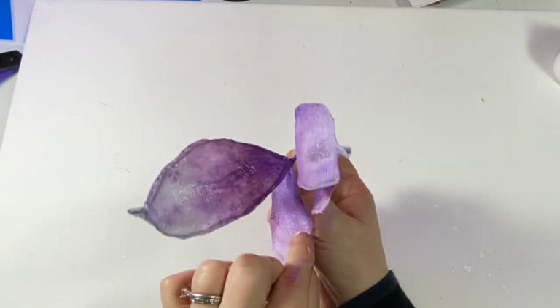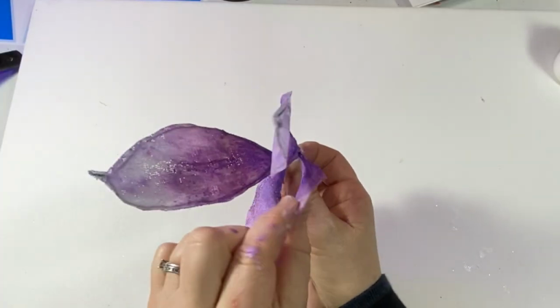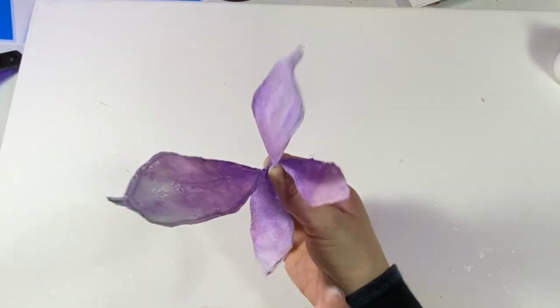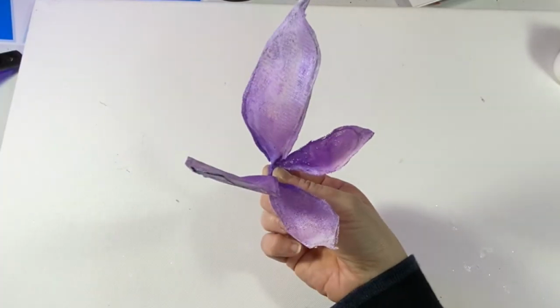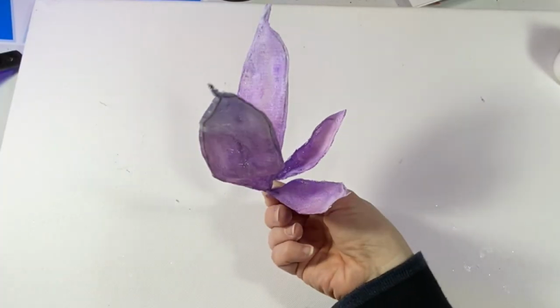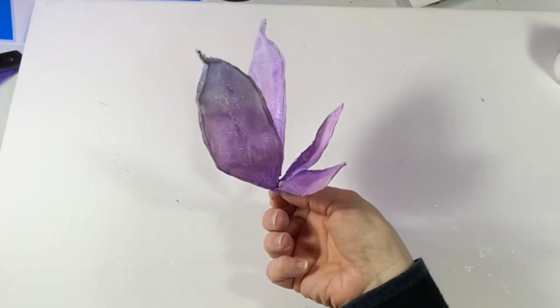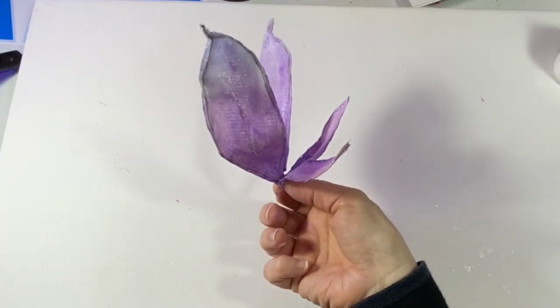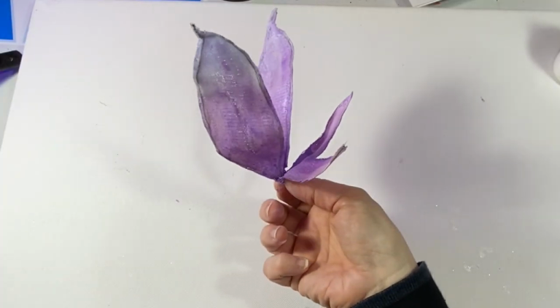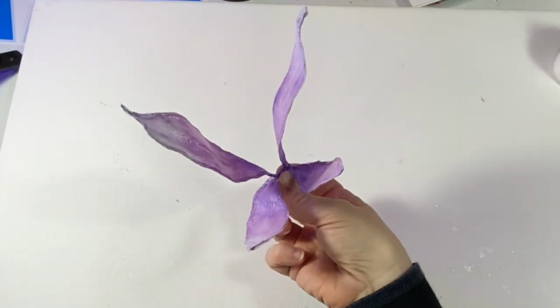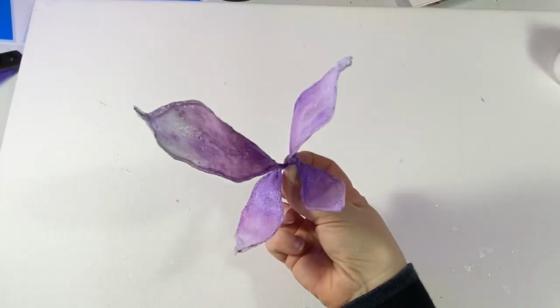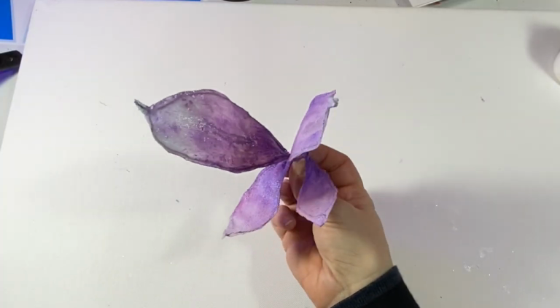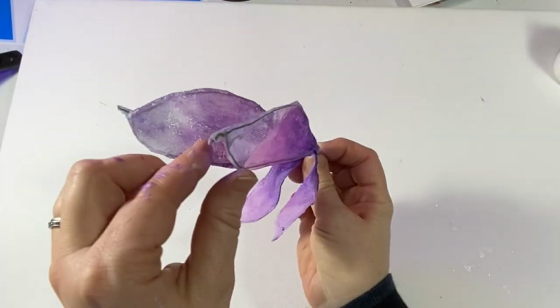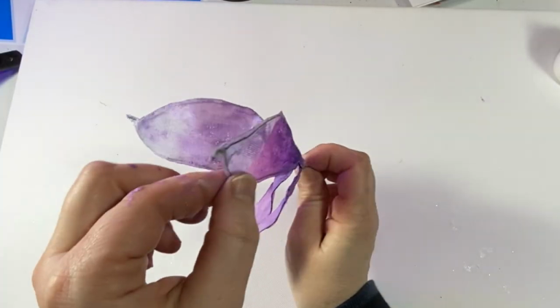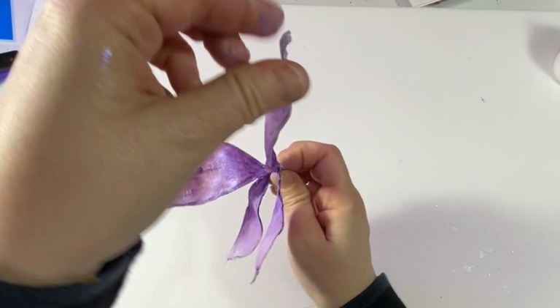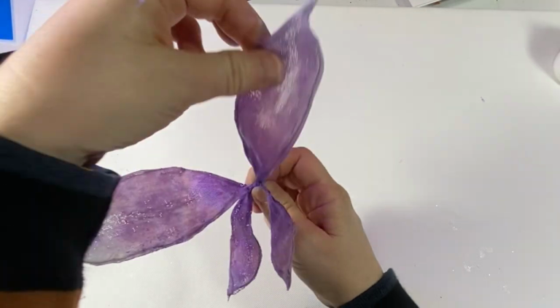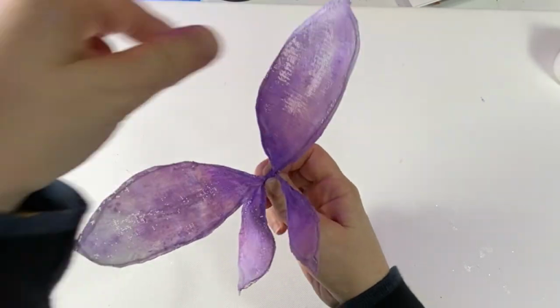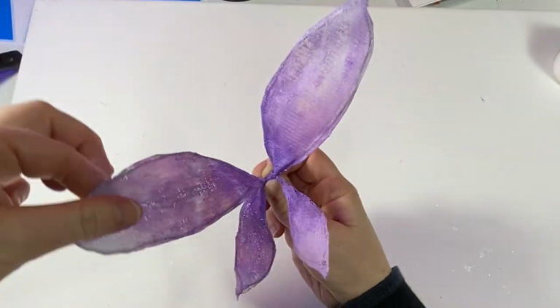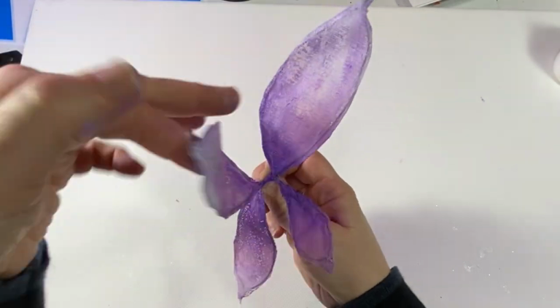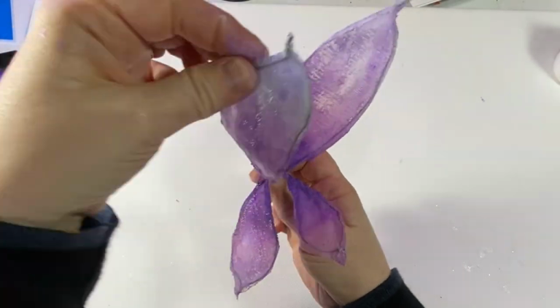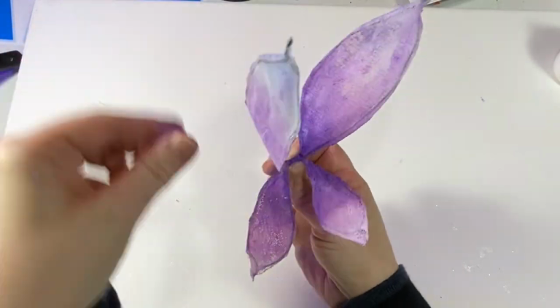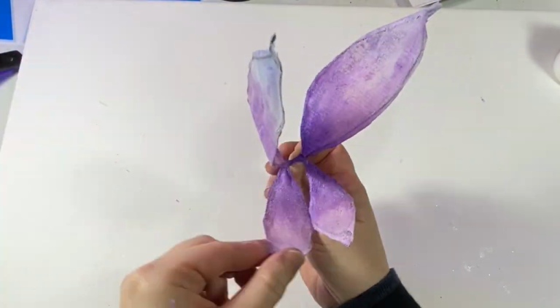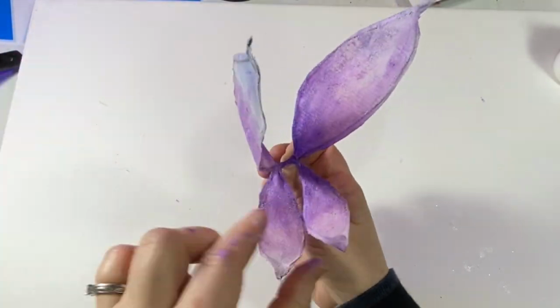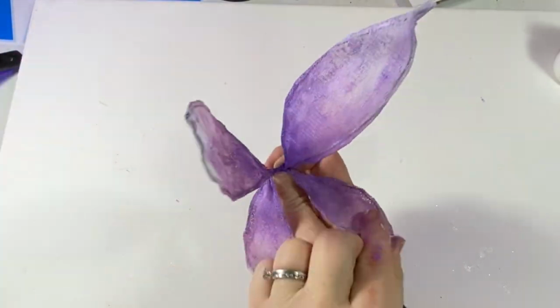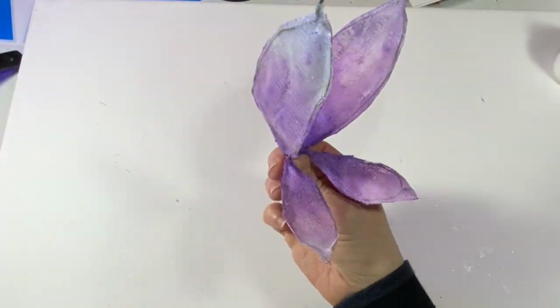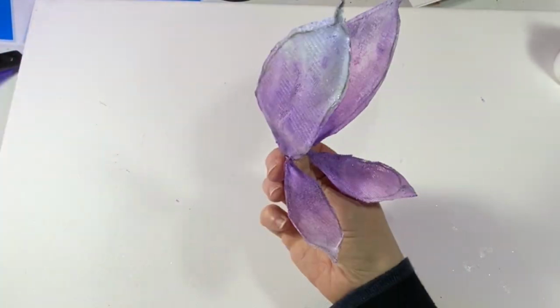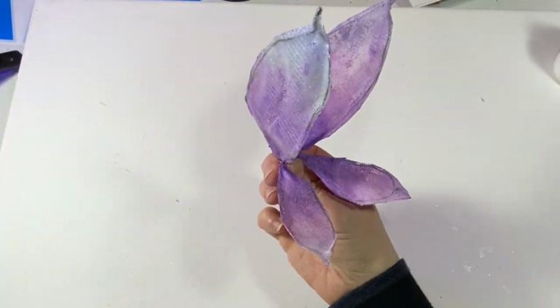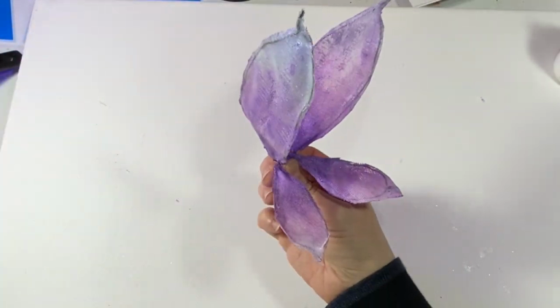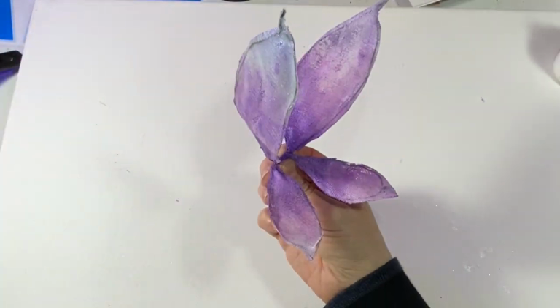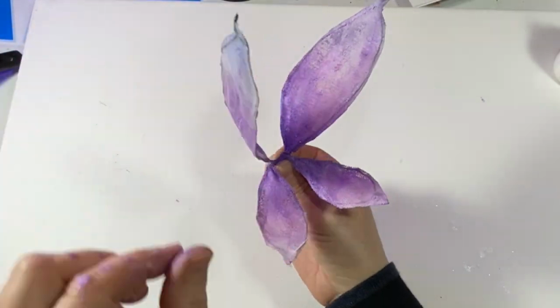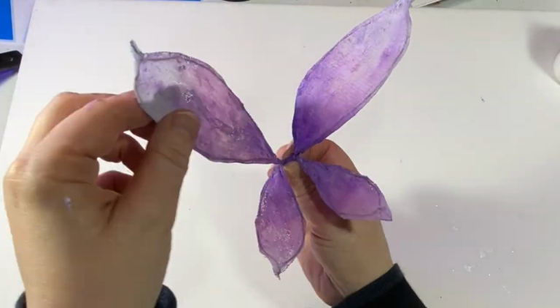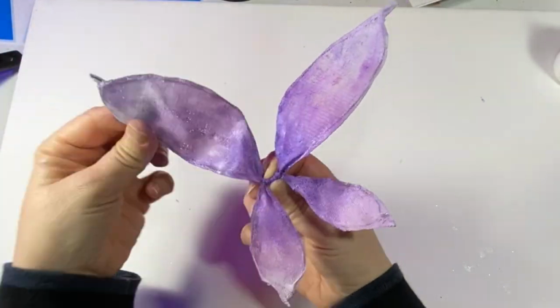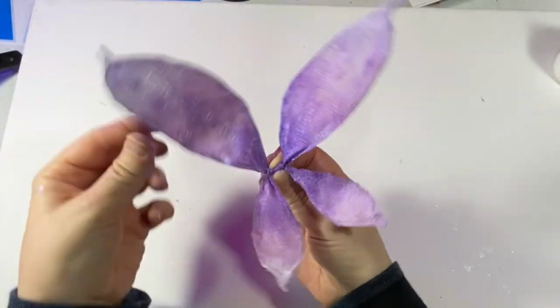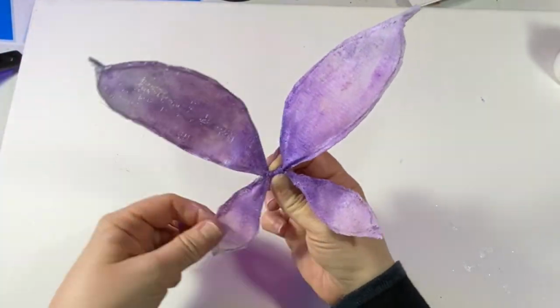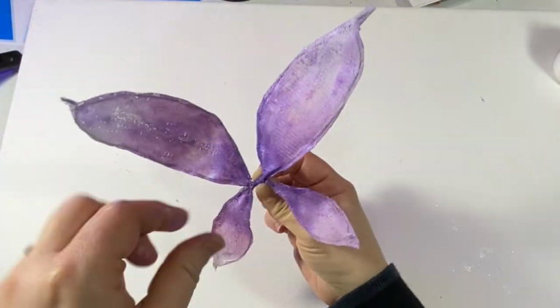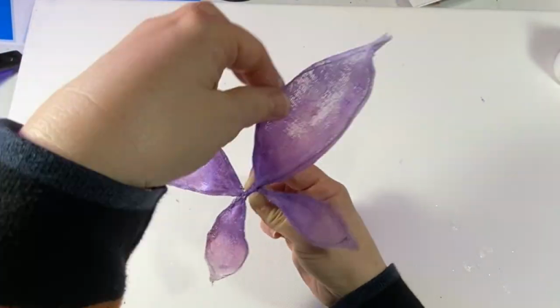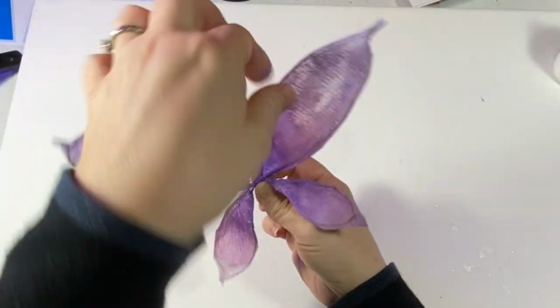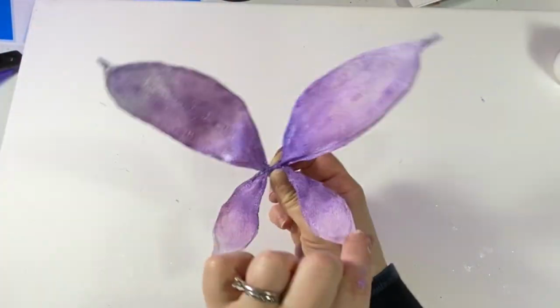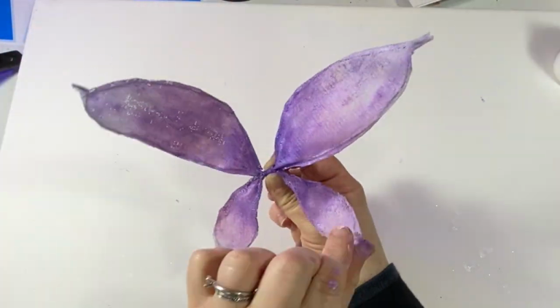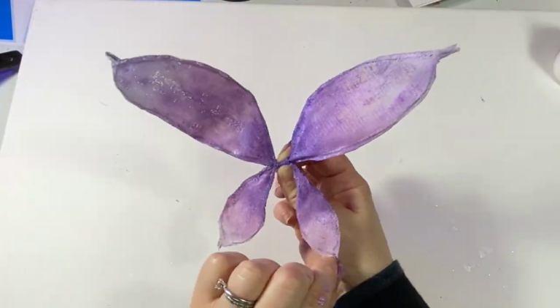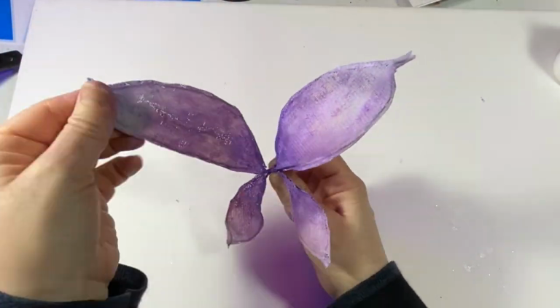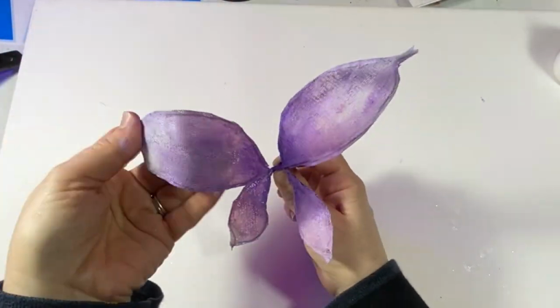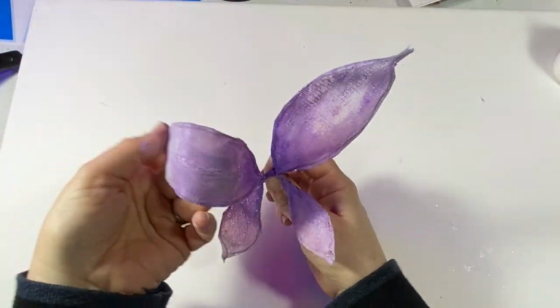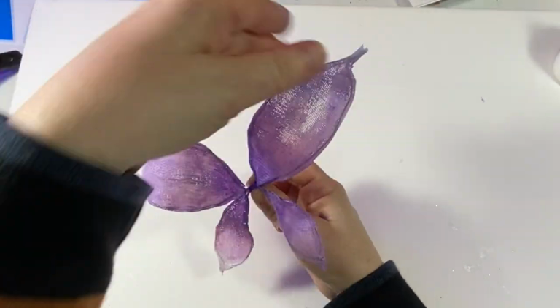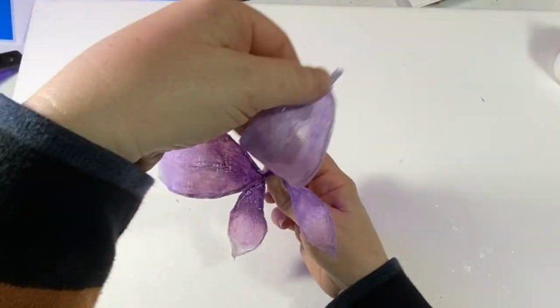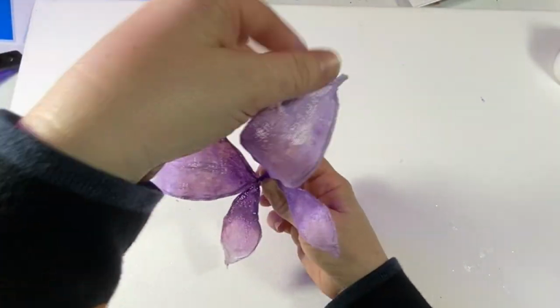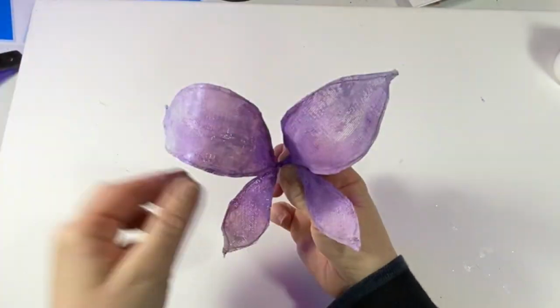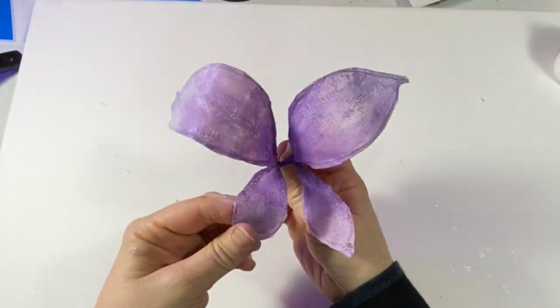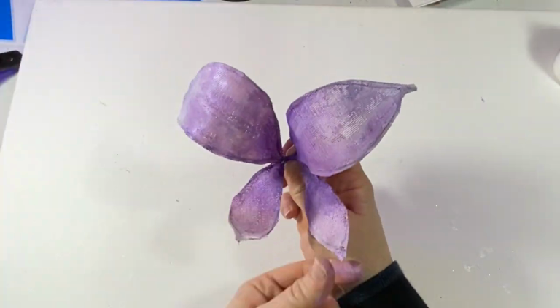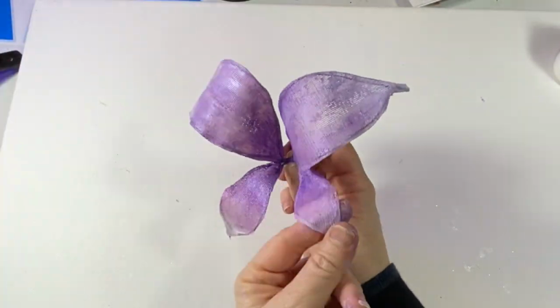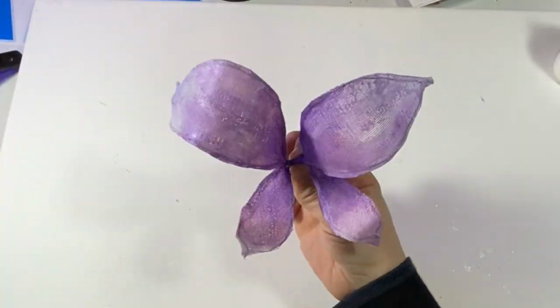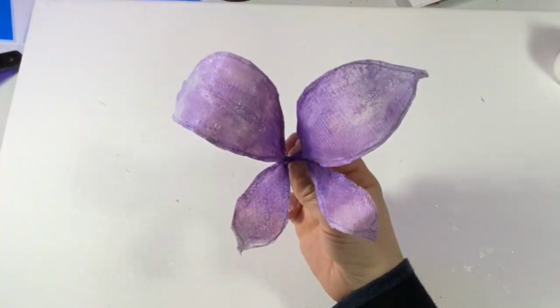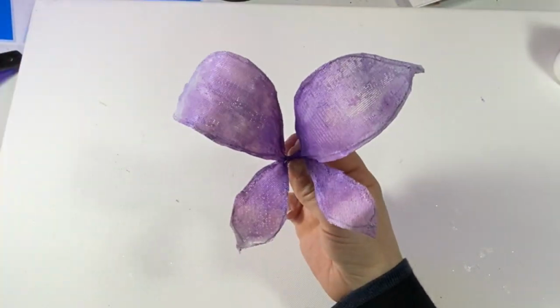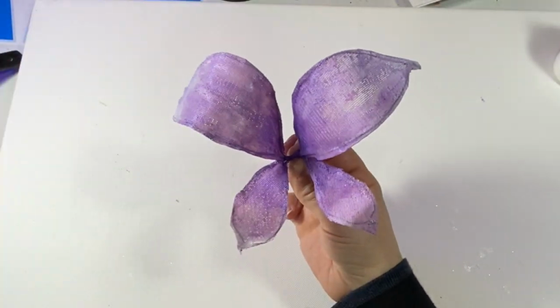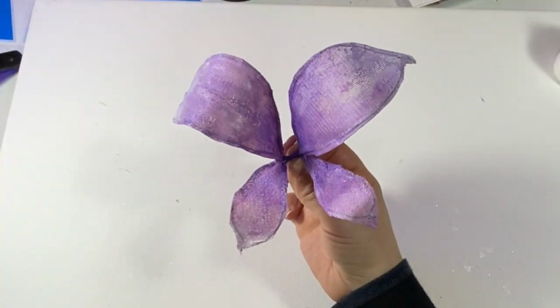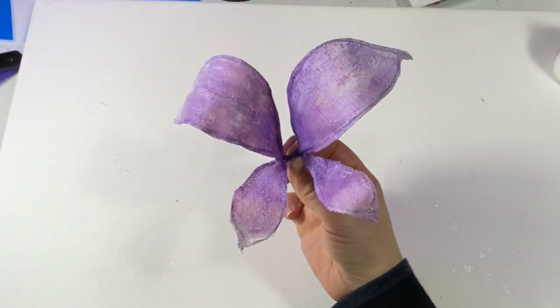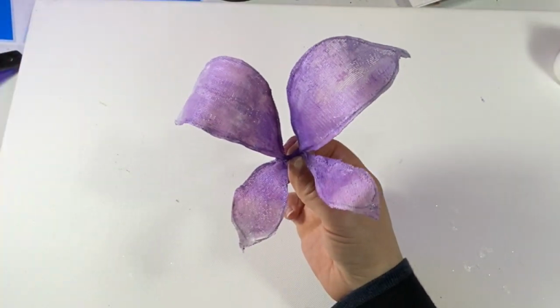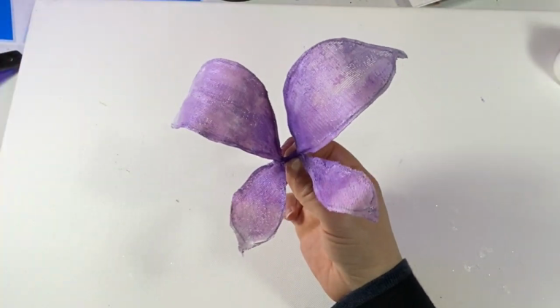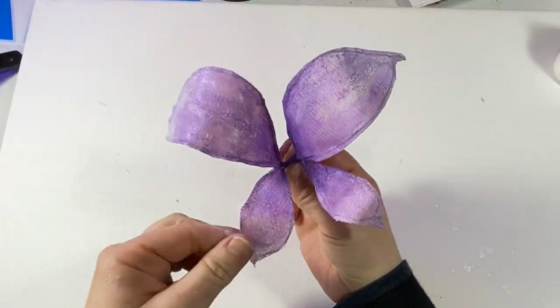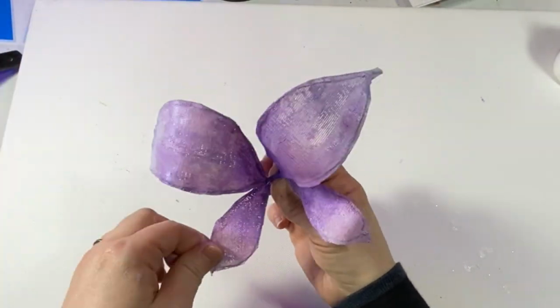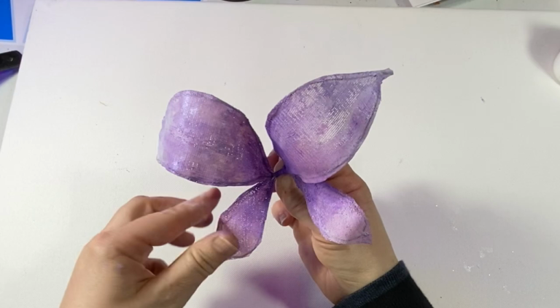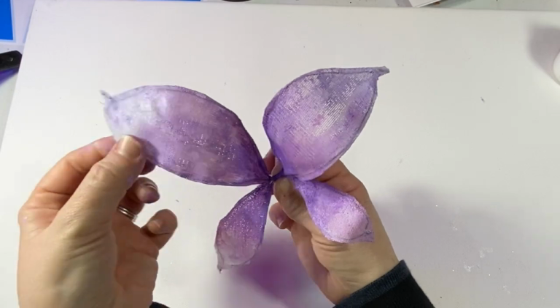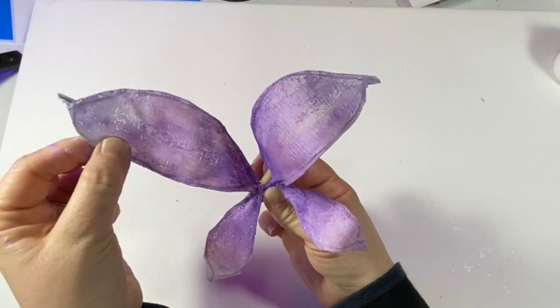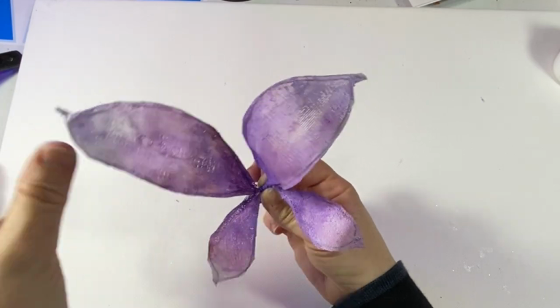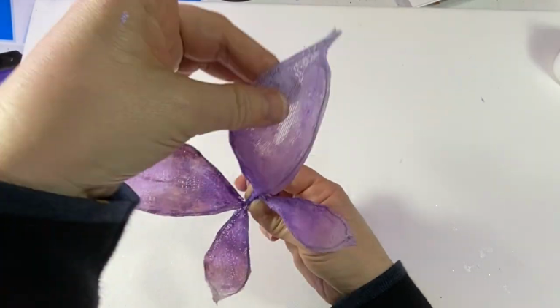There's my wings. I hope you guys can find this video useful. Let me know in the comments if you have any questions.